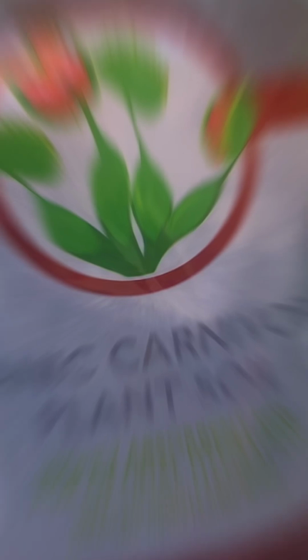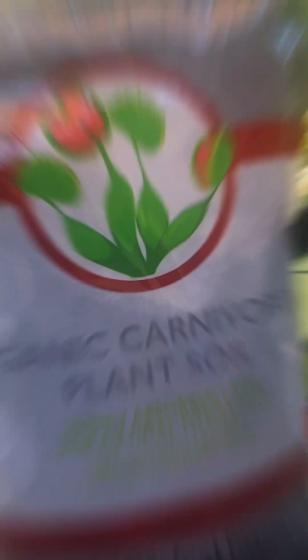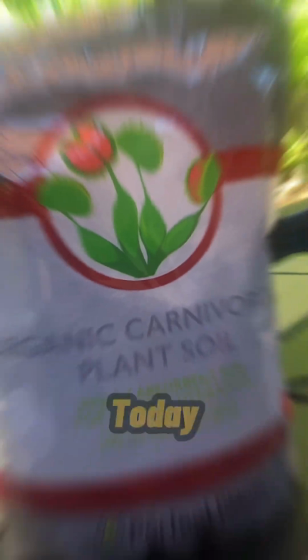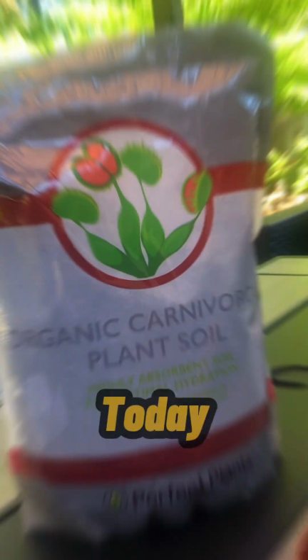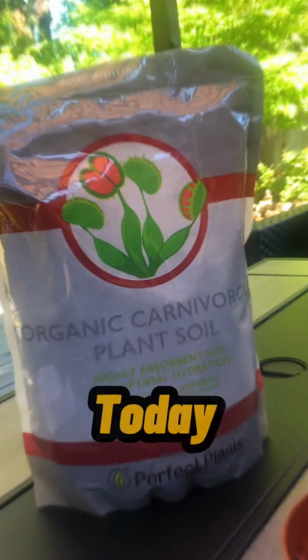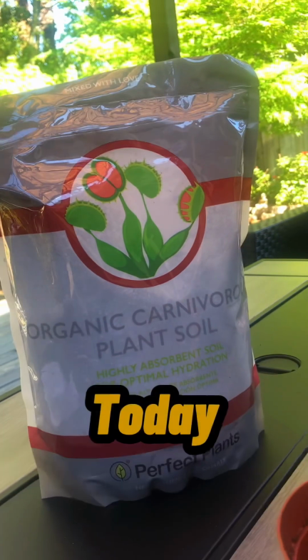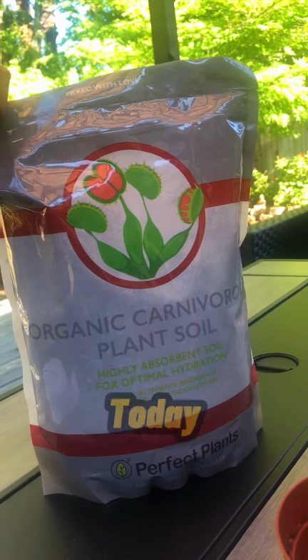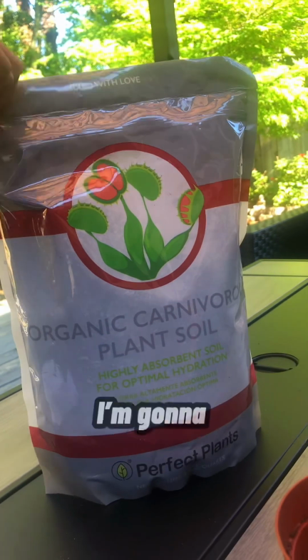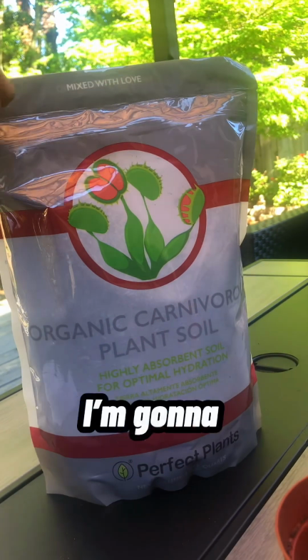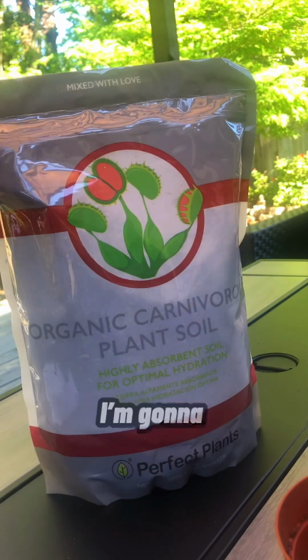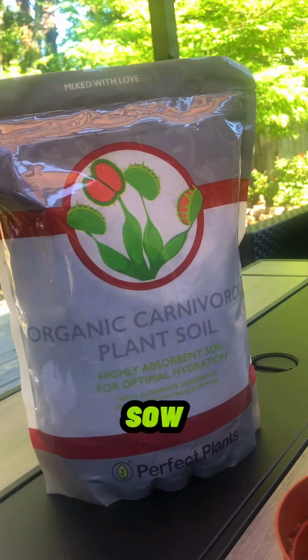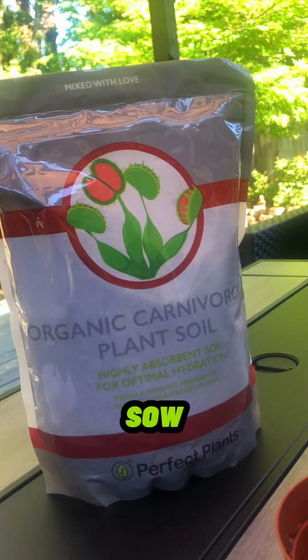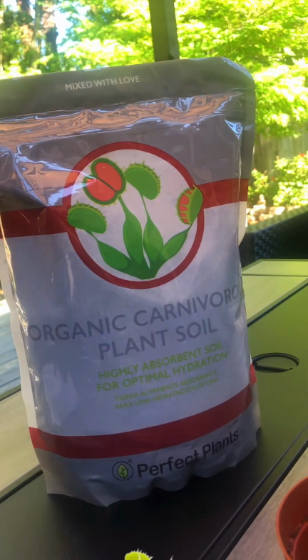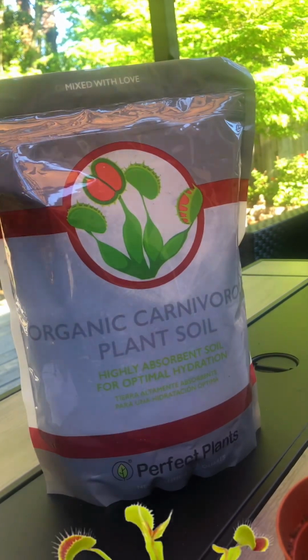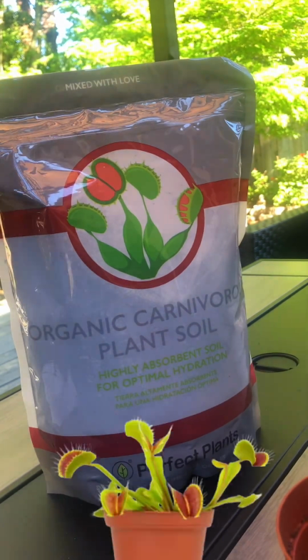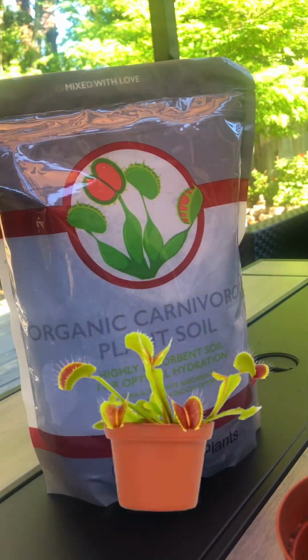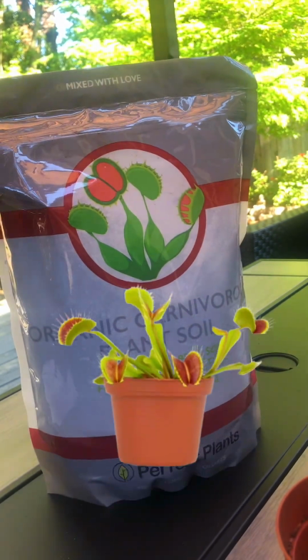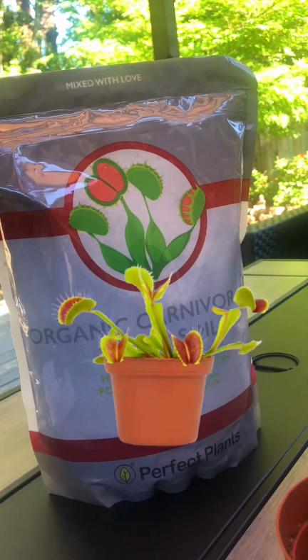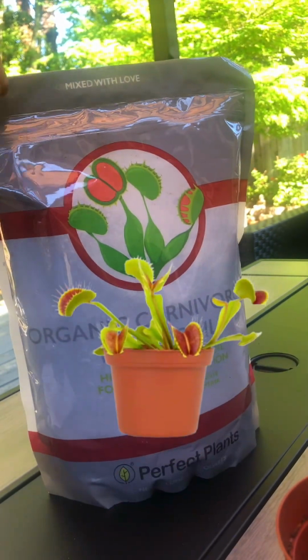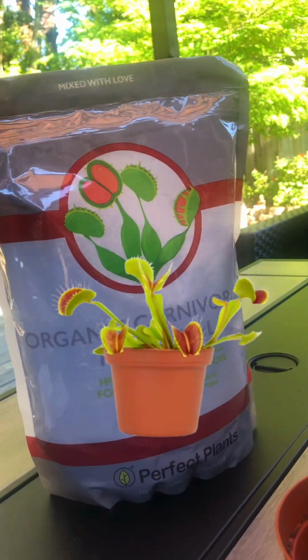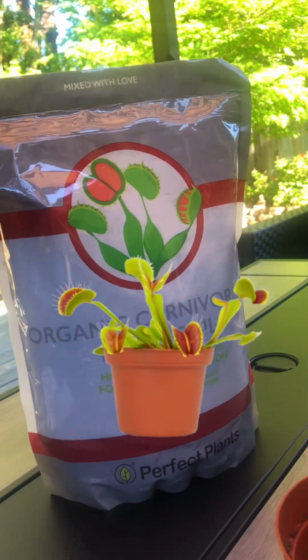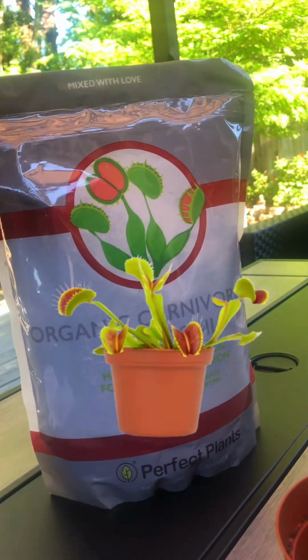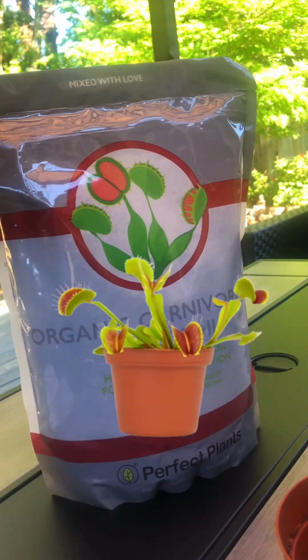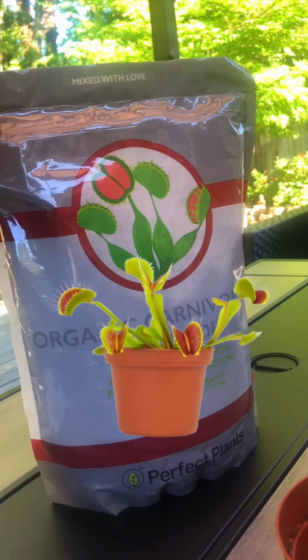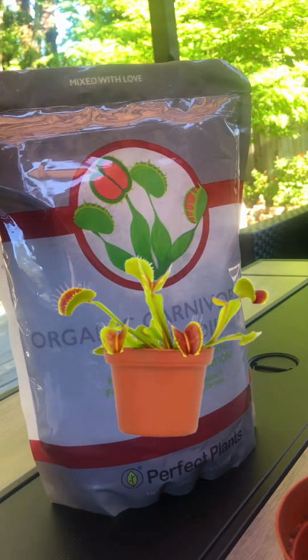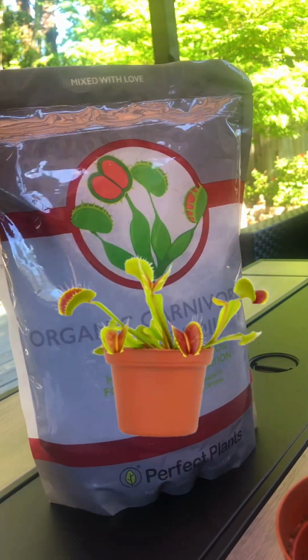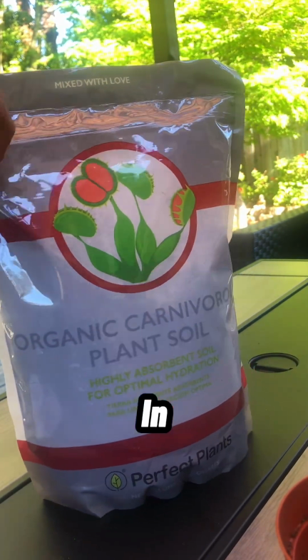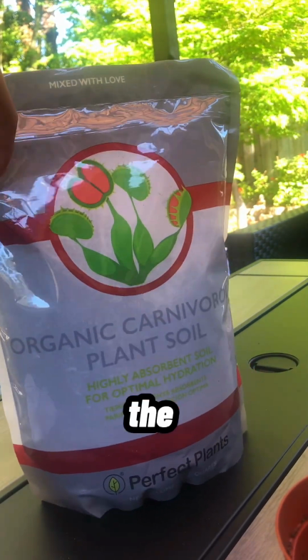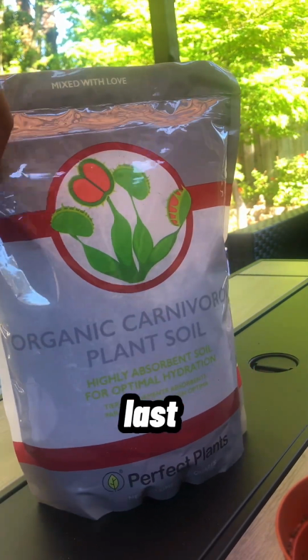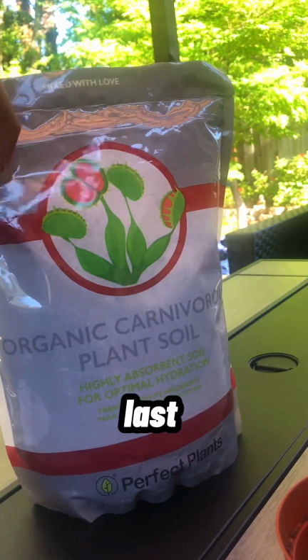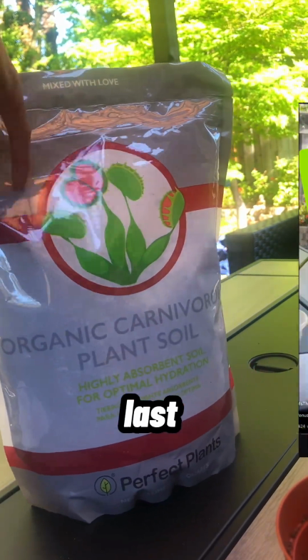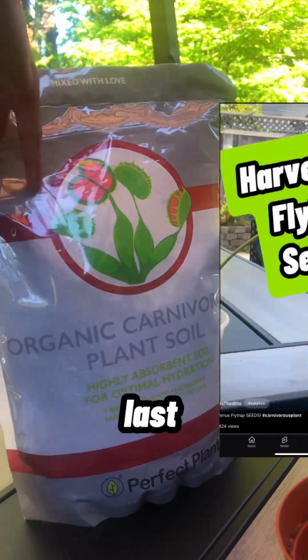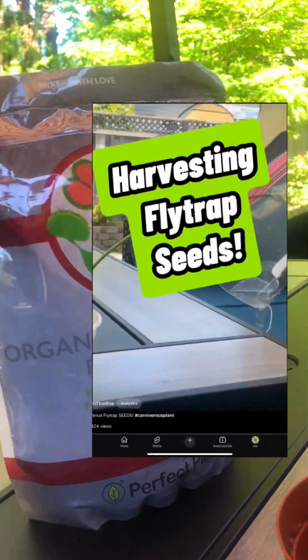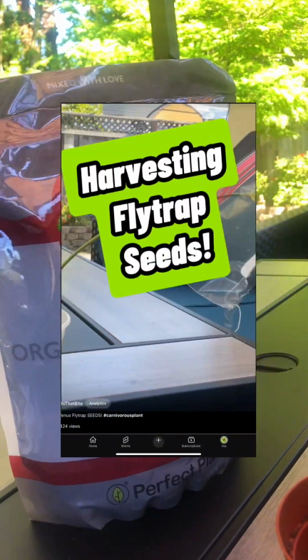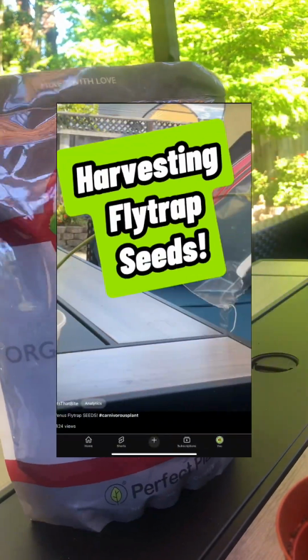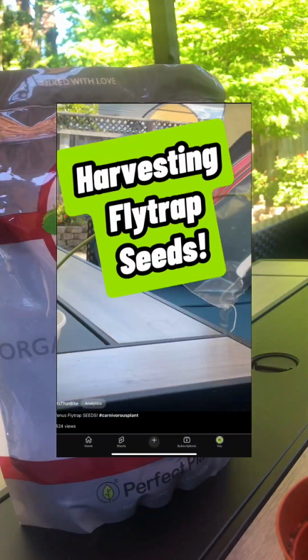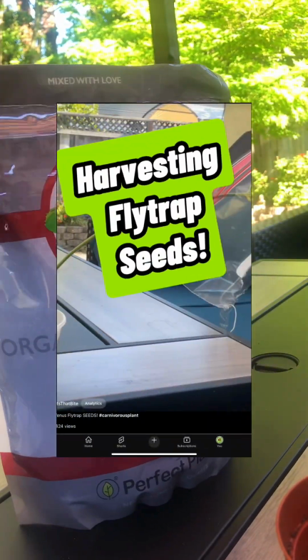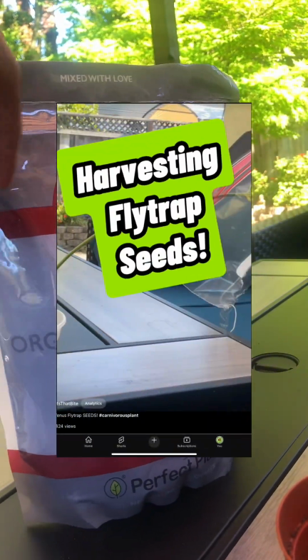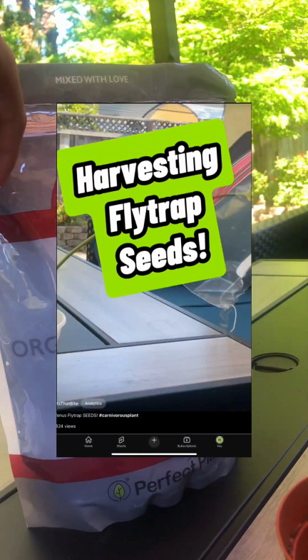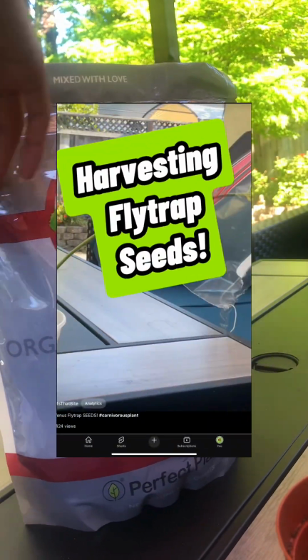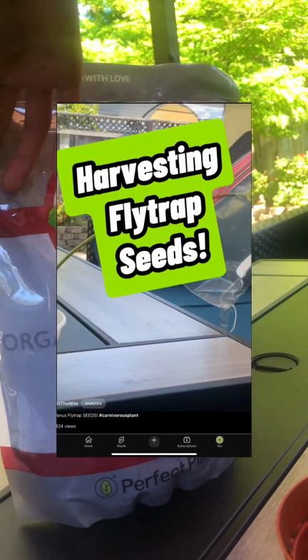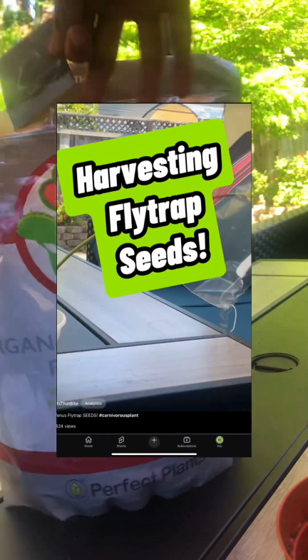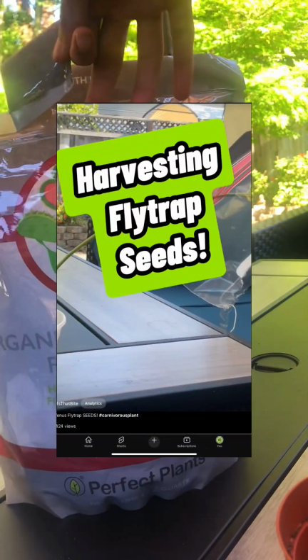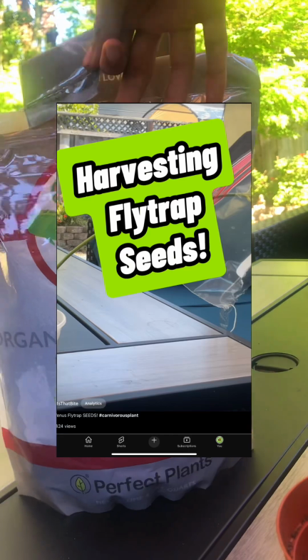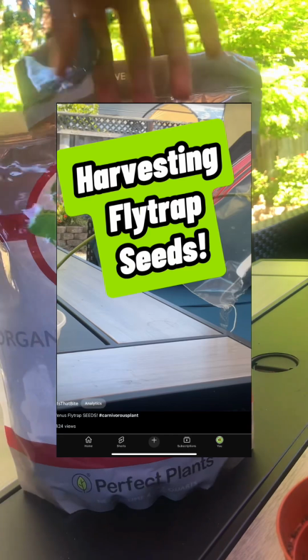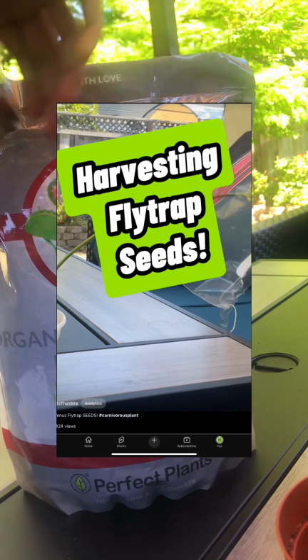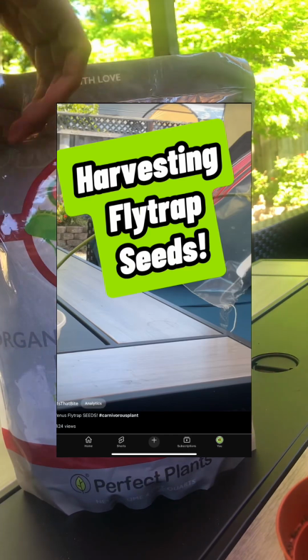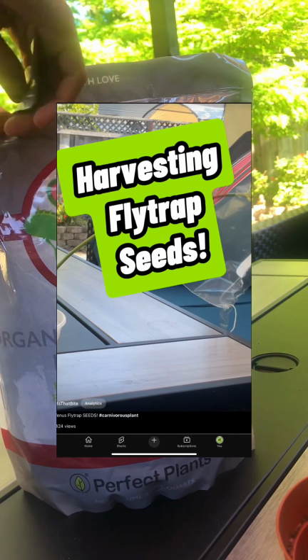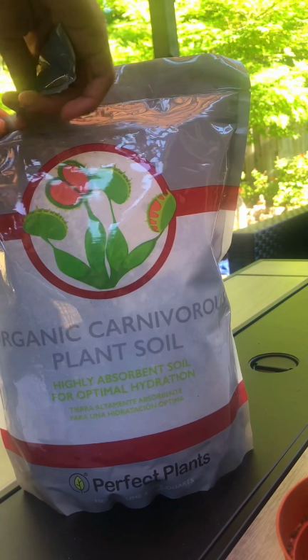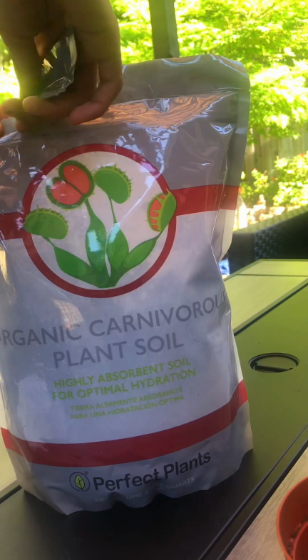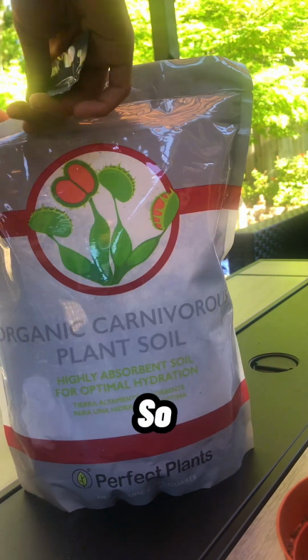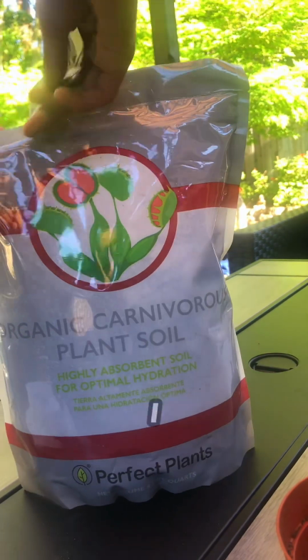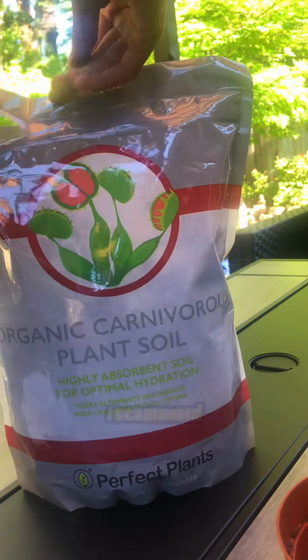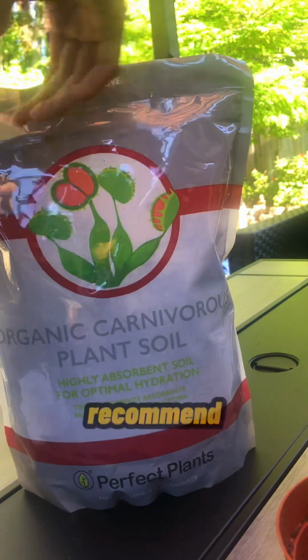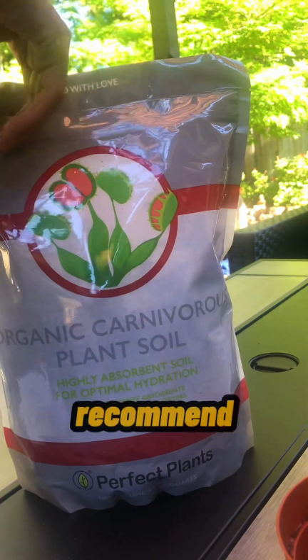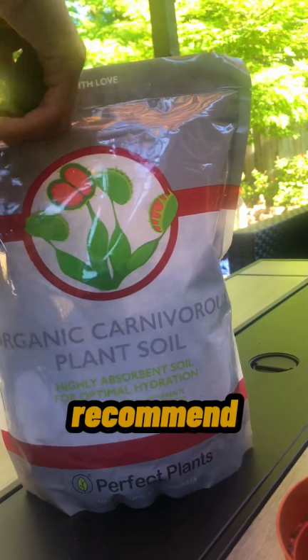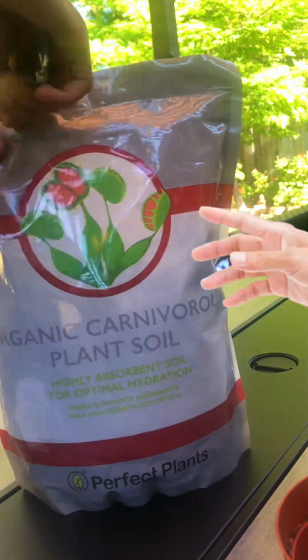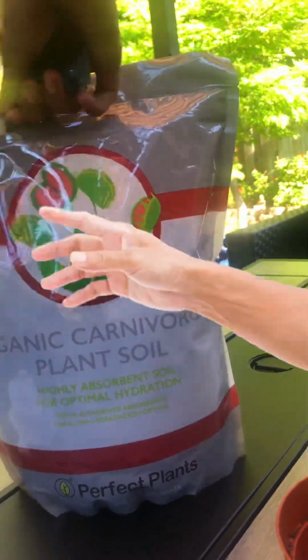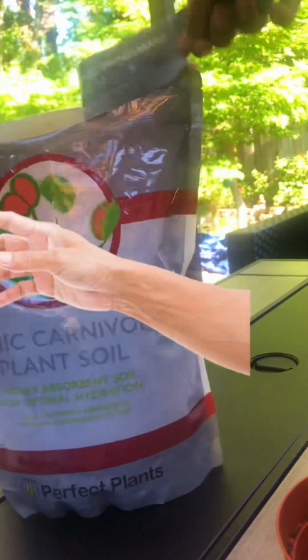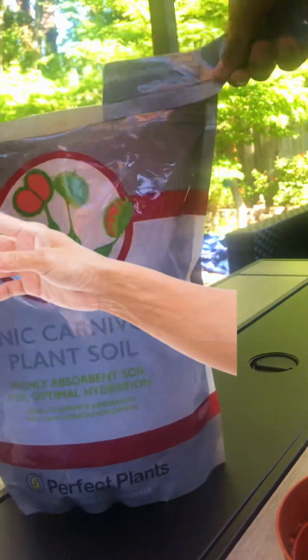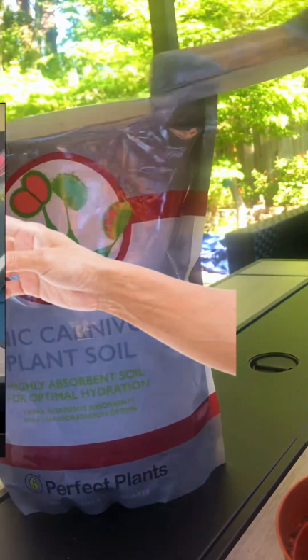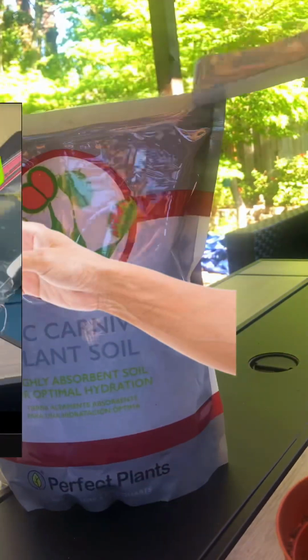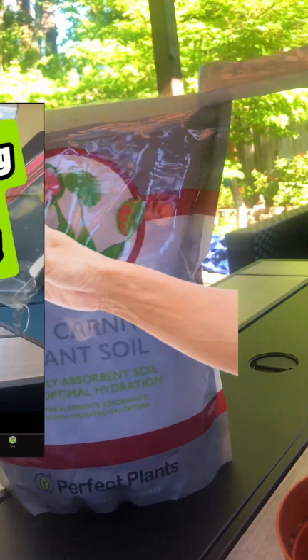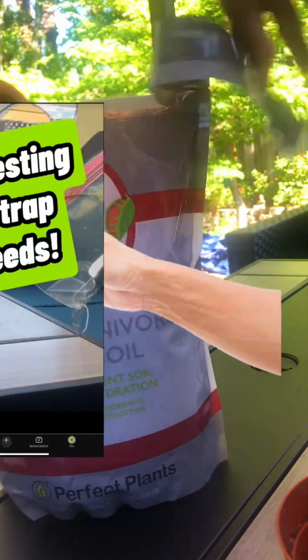Today I'm going to sow my Venus flytrap seeds. In the last video, I explained how to harvest them, so I recommend you watch that one first.